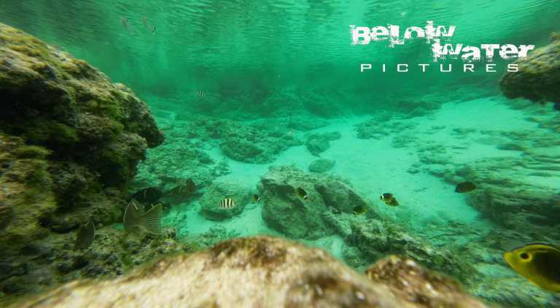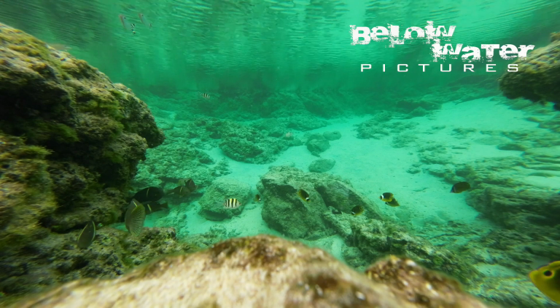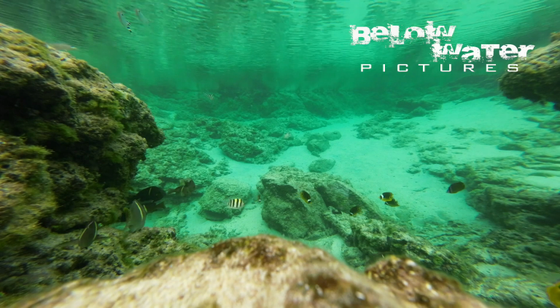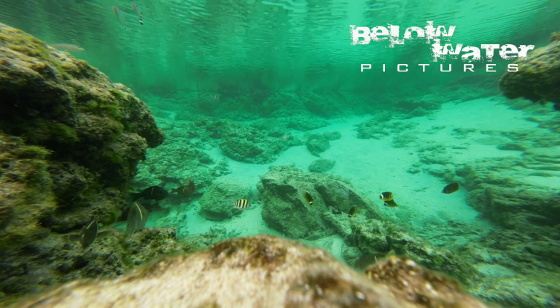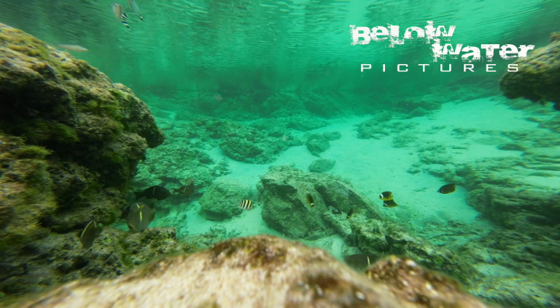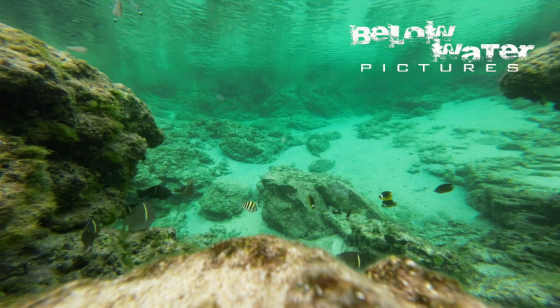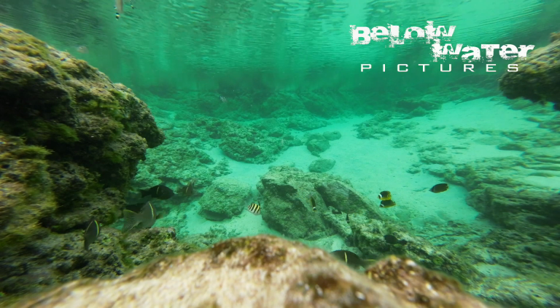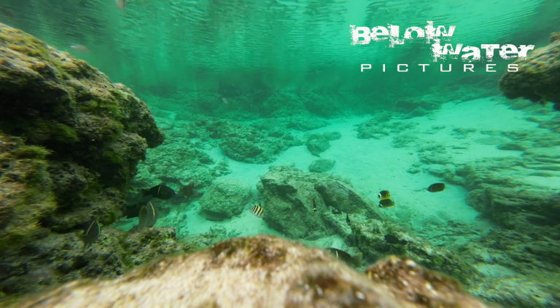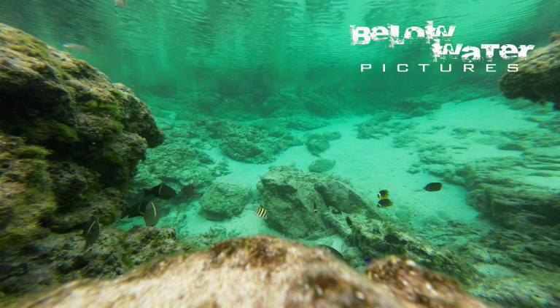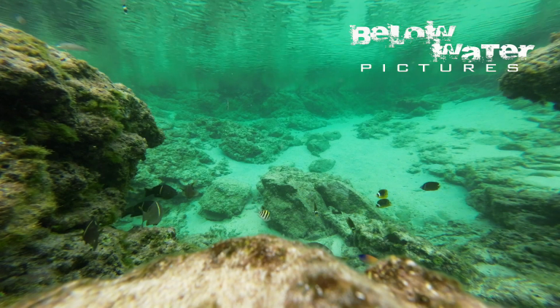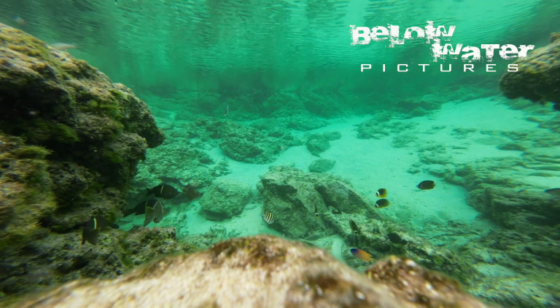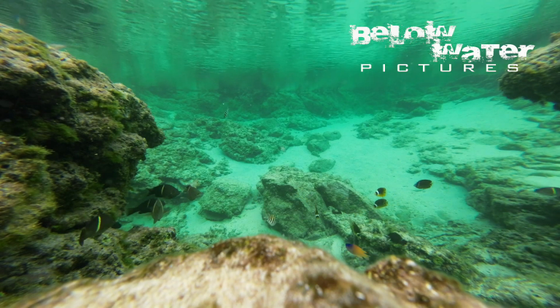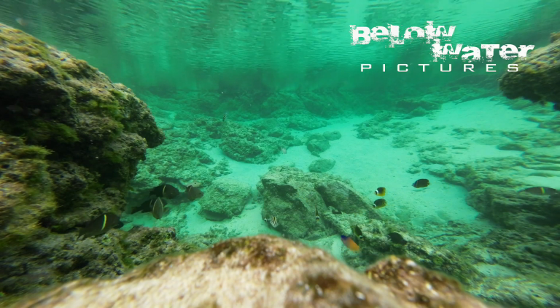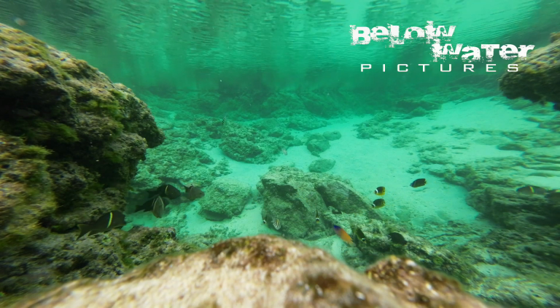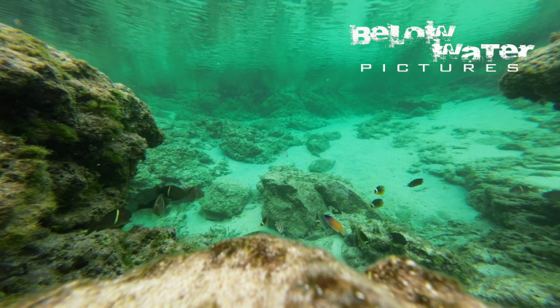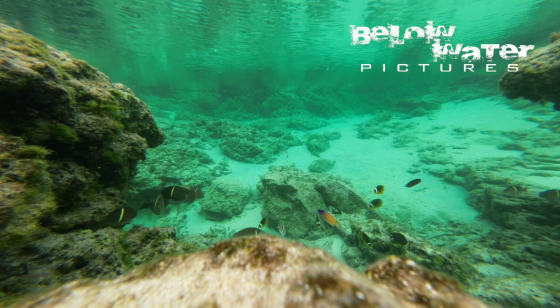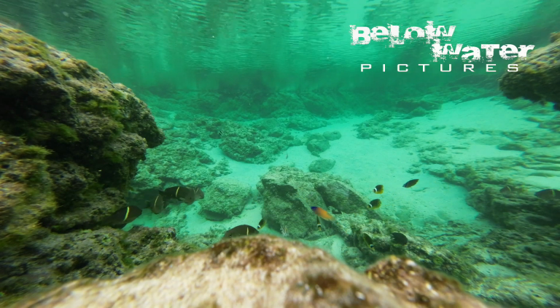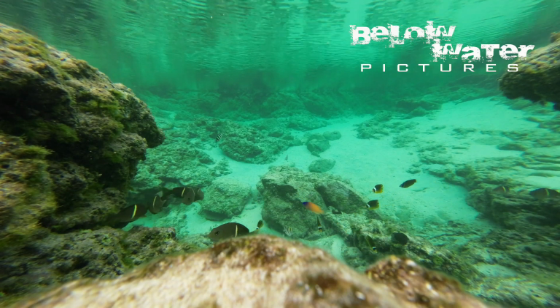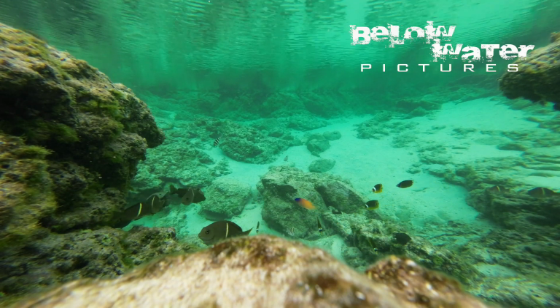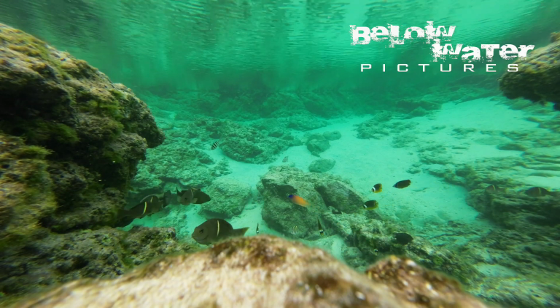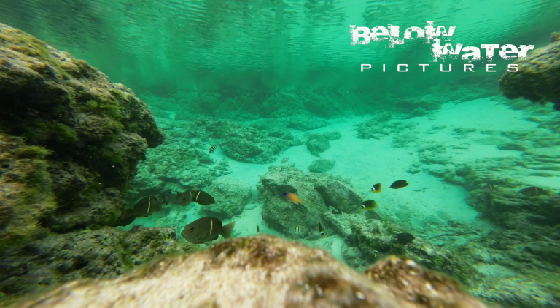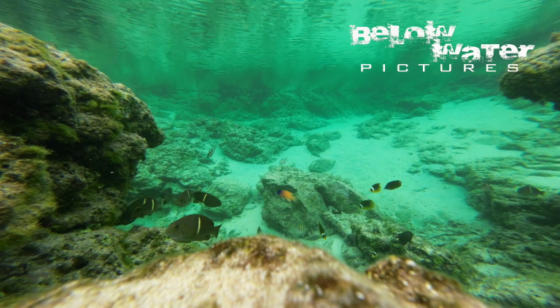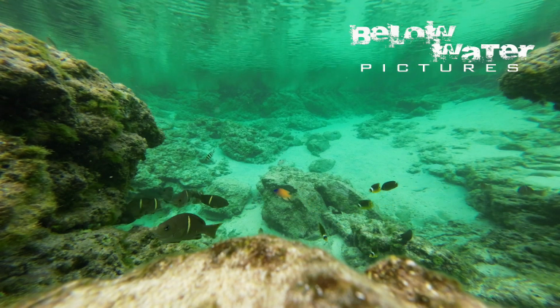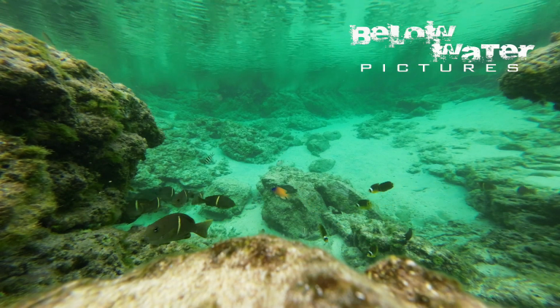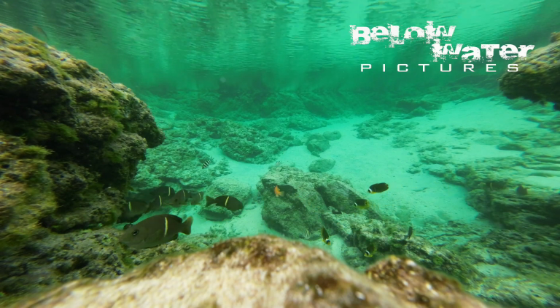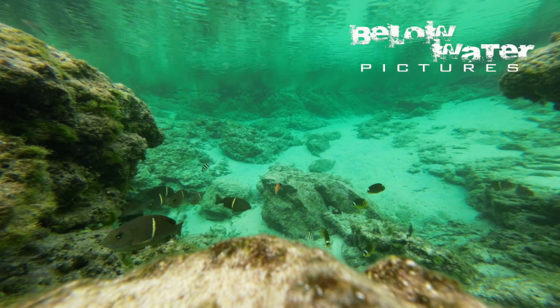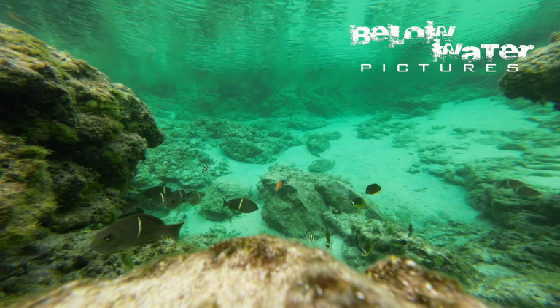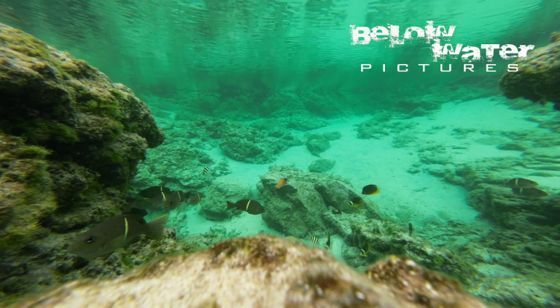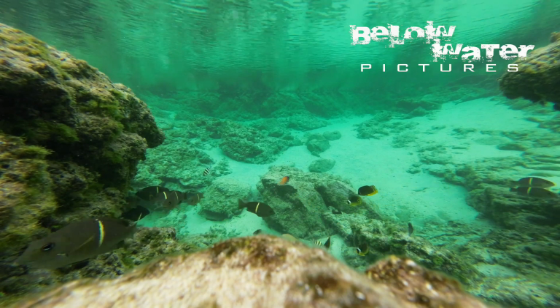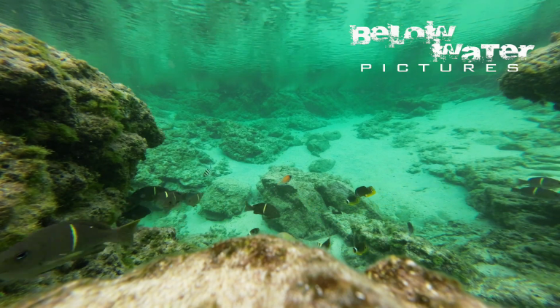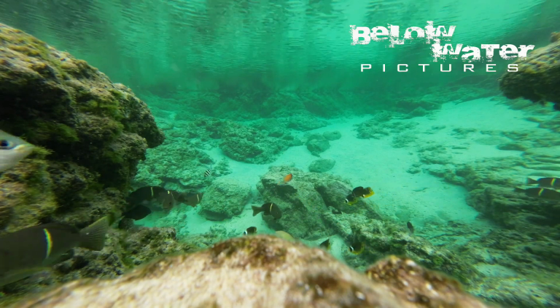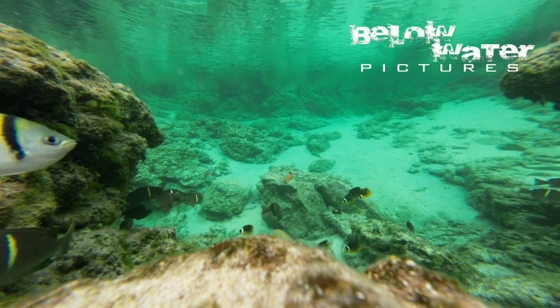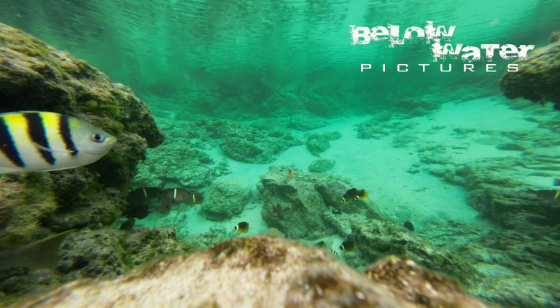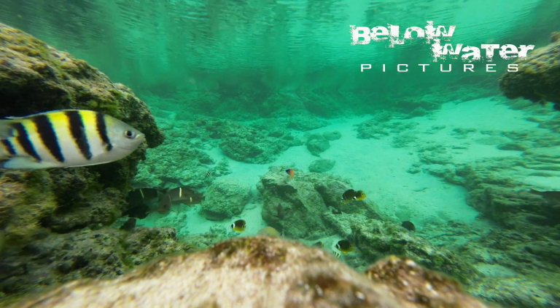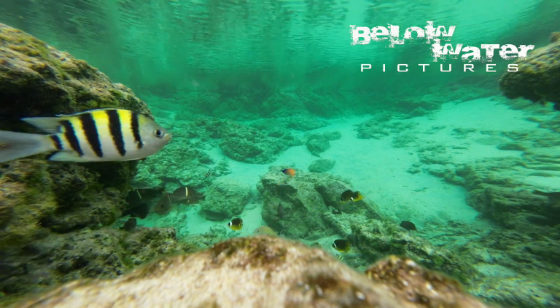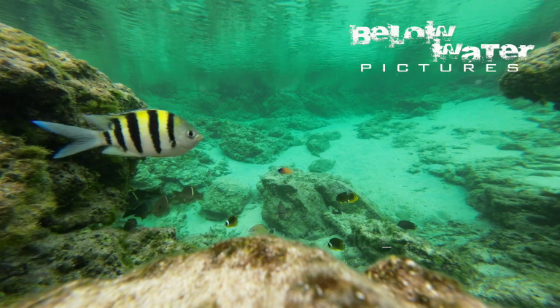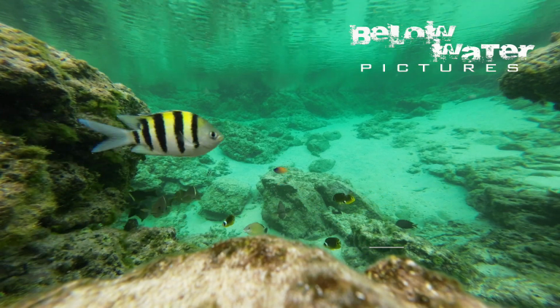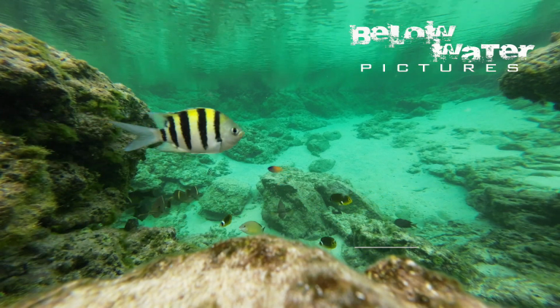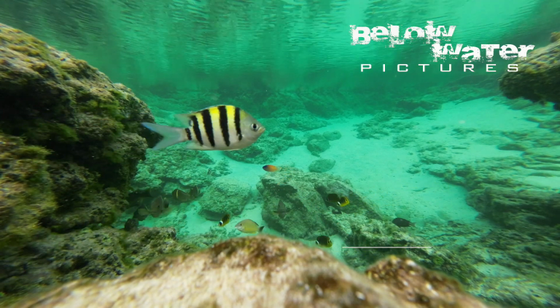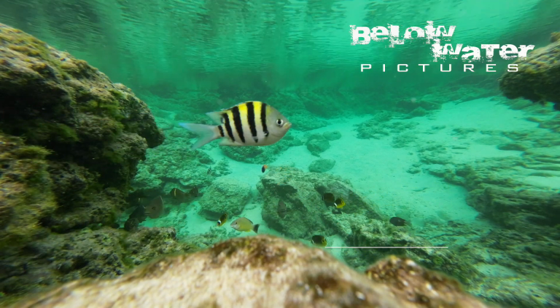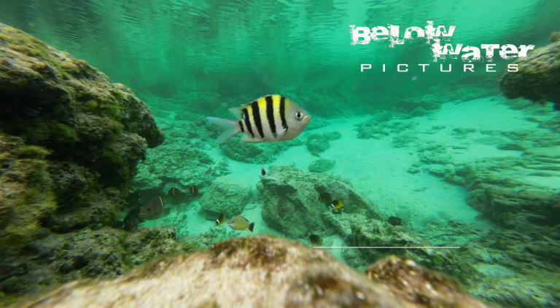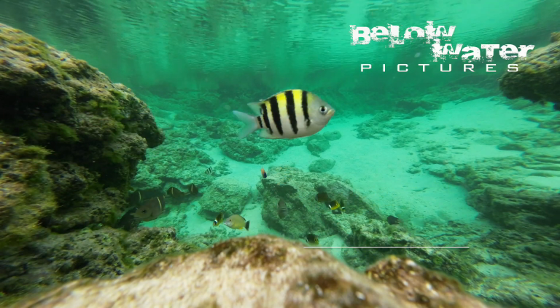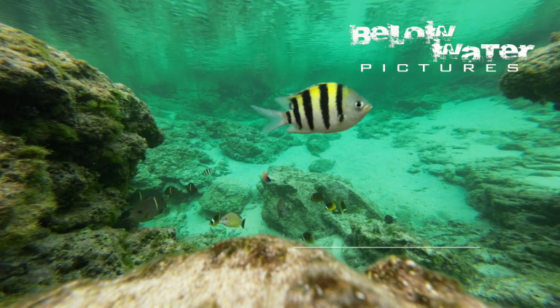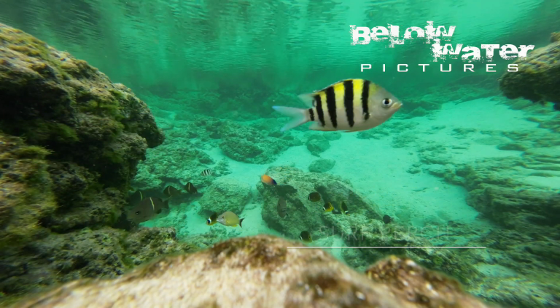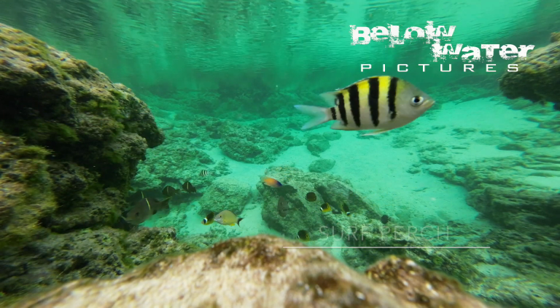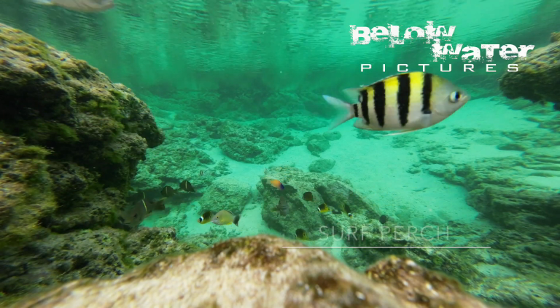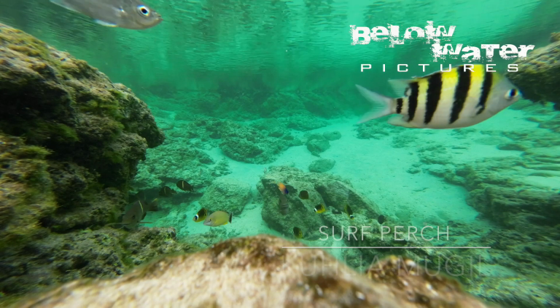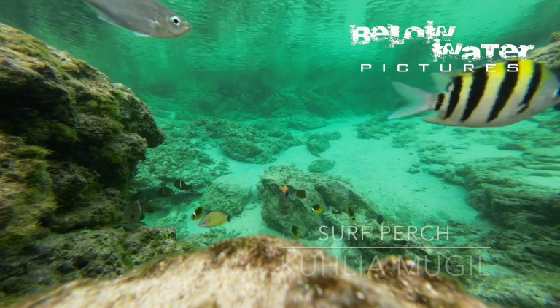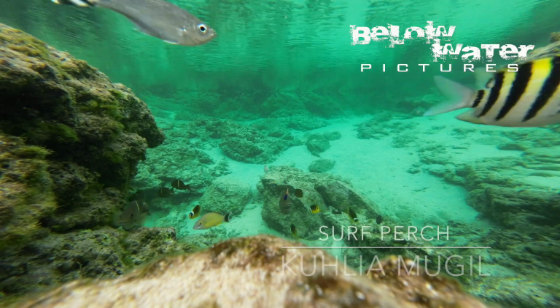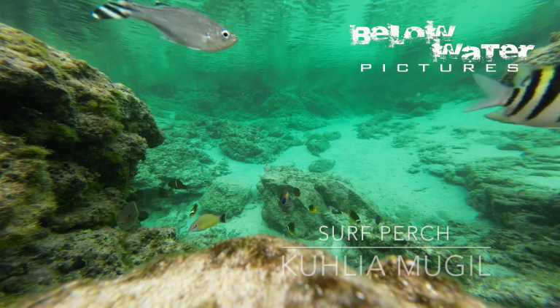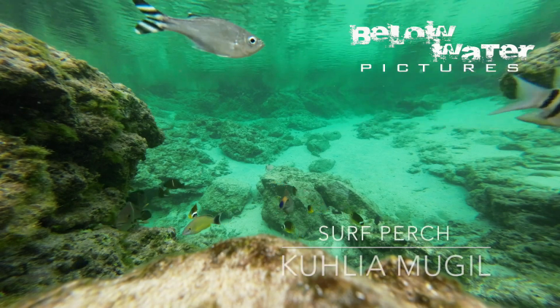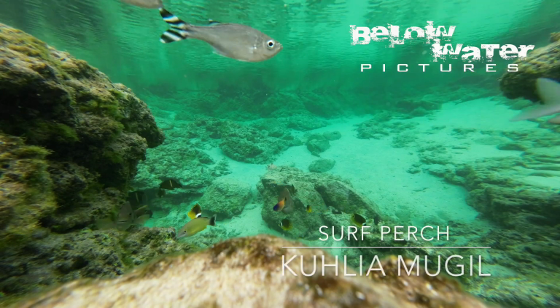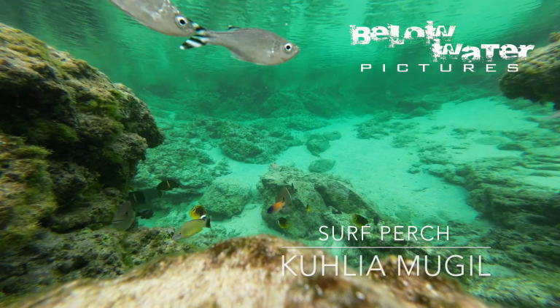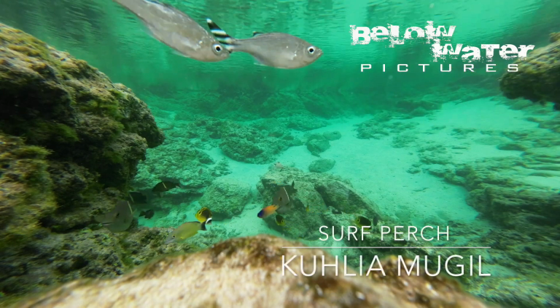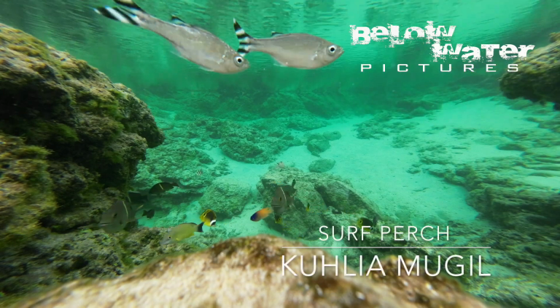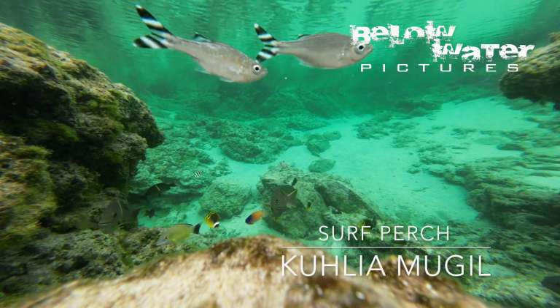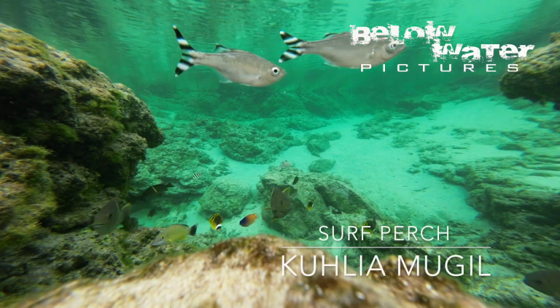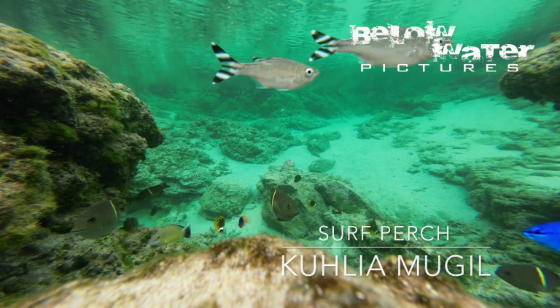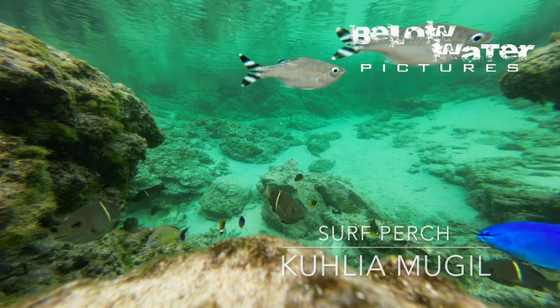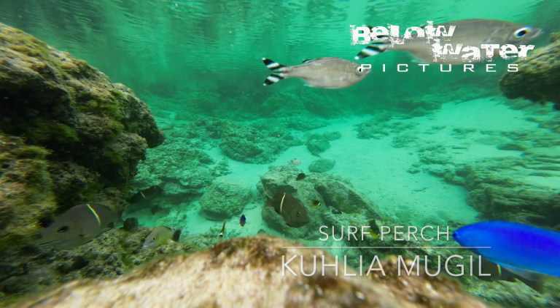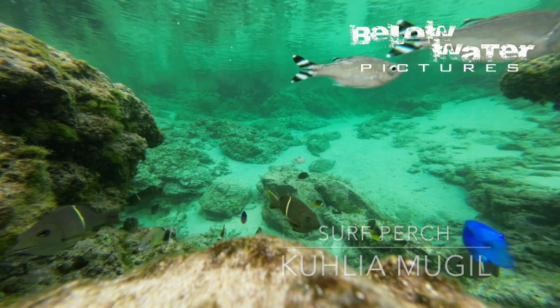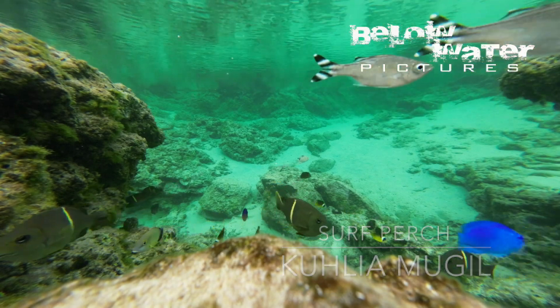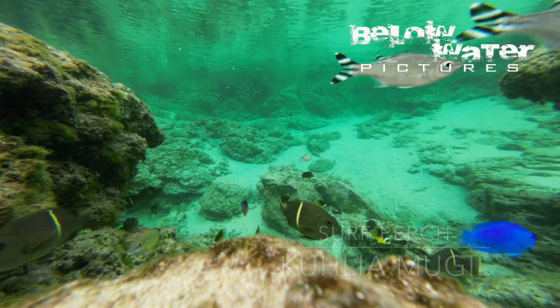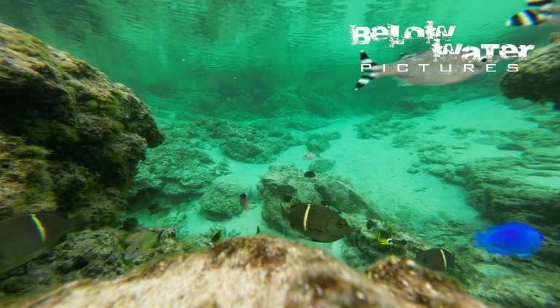Surf perches on the other hand are really estuarine fish, and we saw other Kuhlia species well inland in pure freshwater habitats.